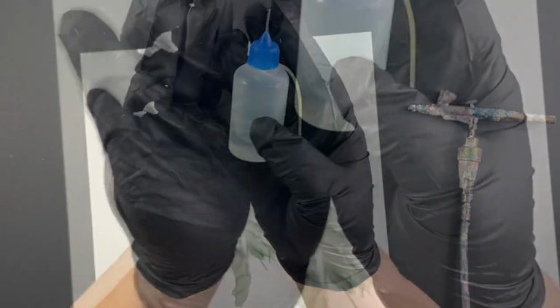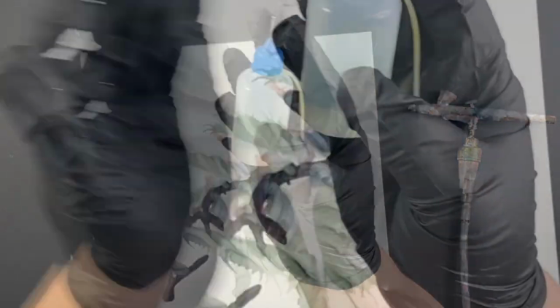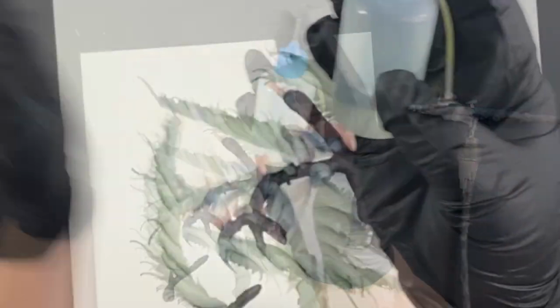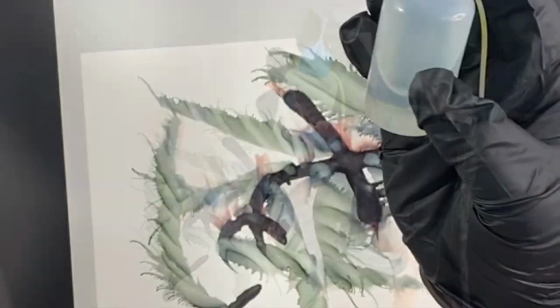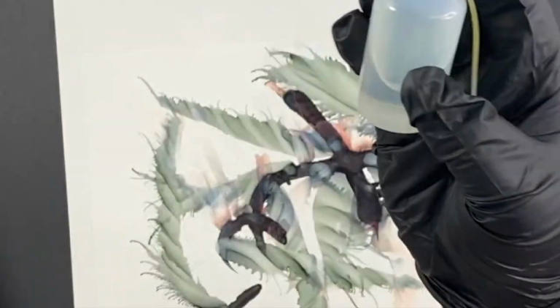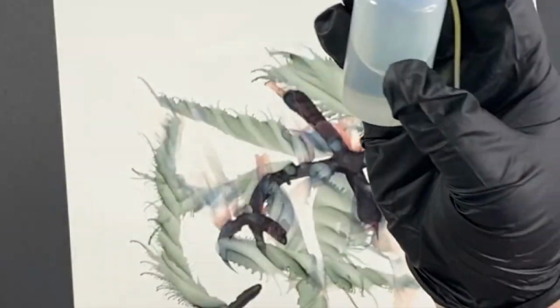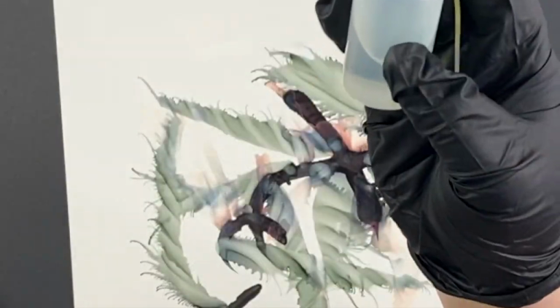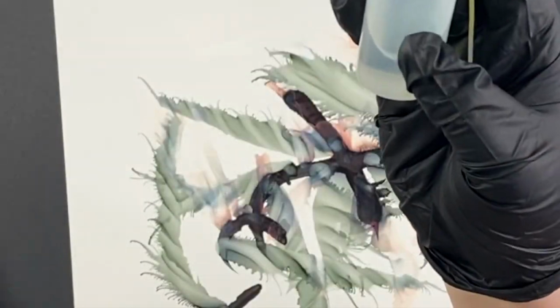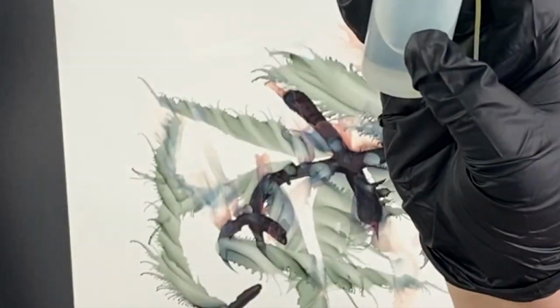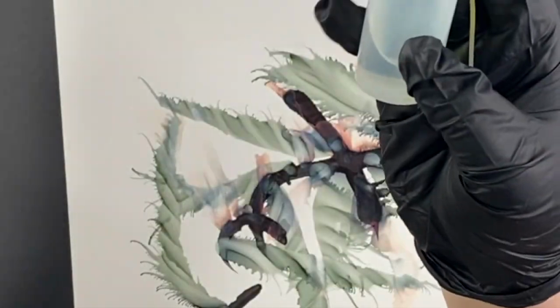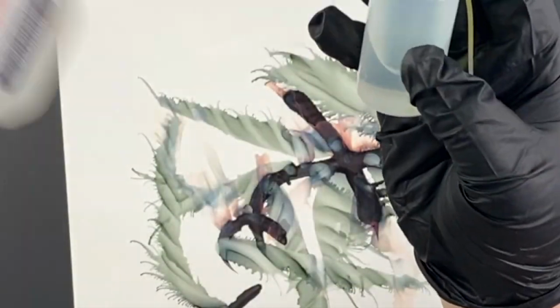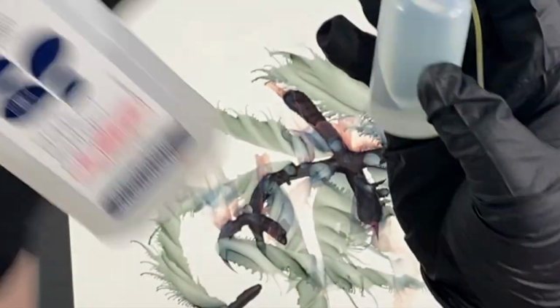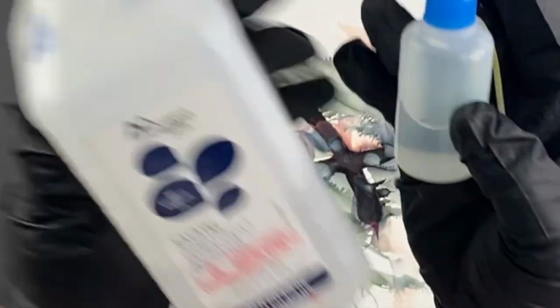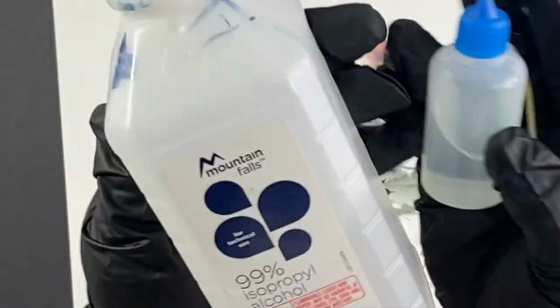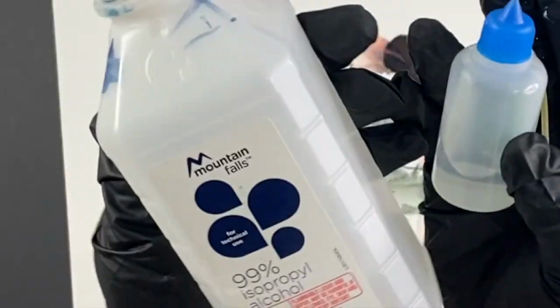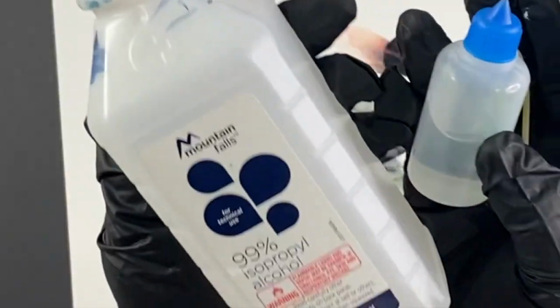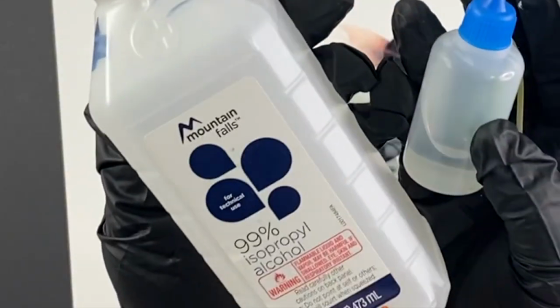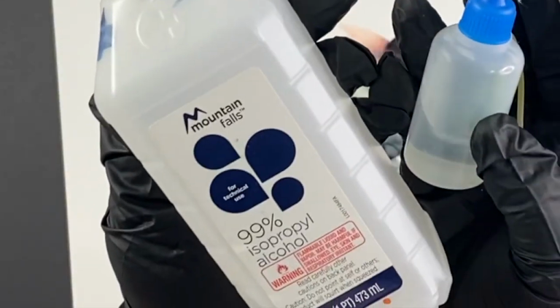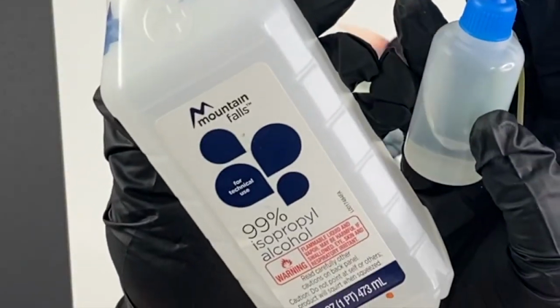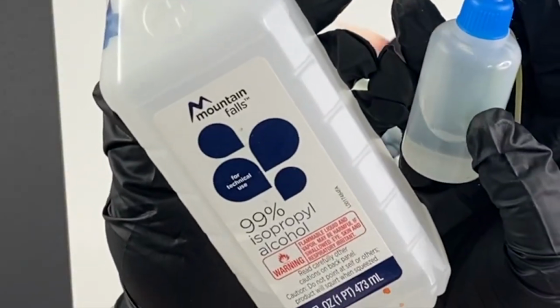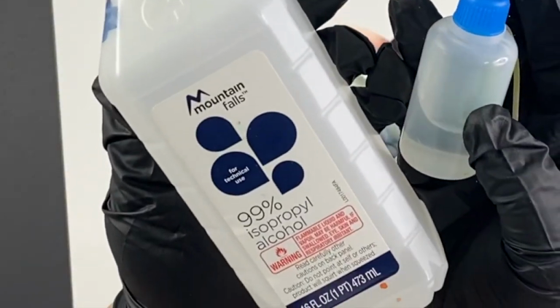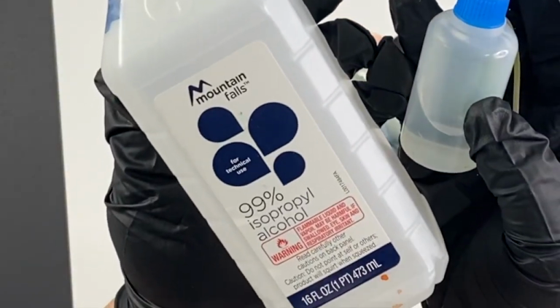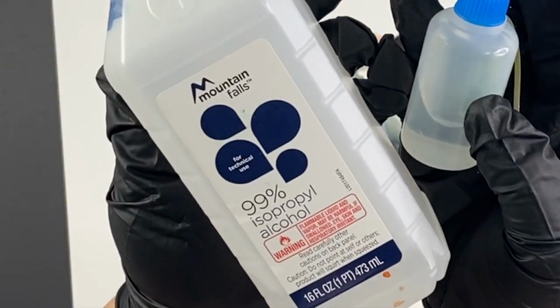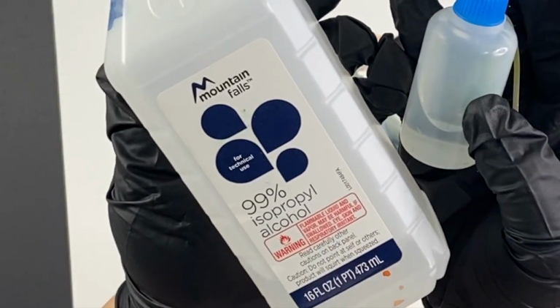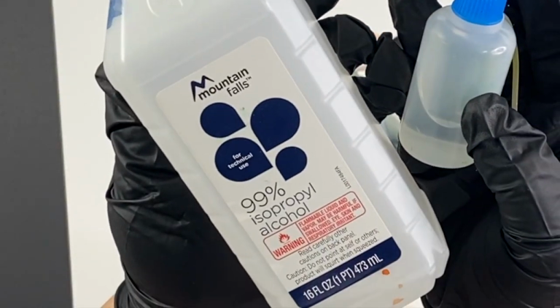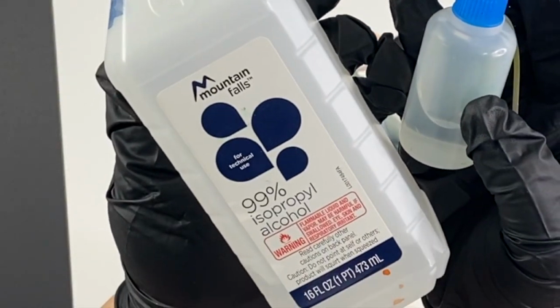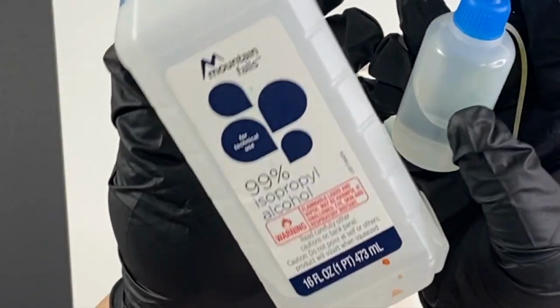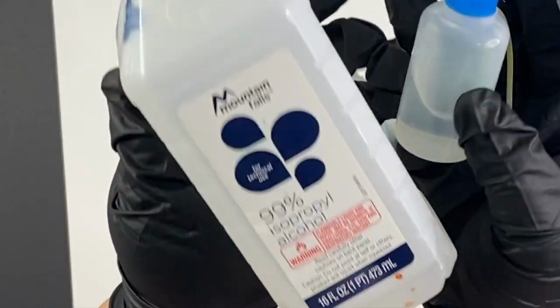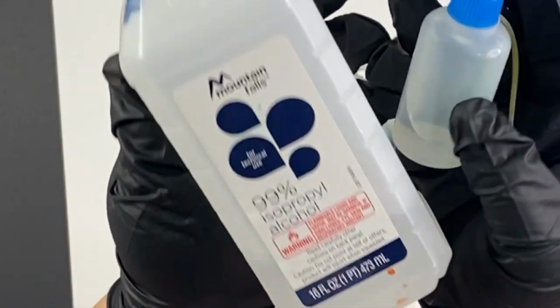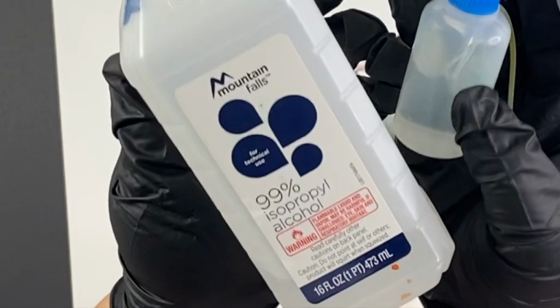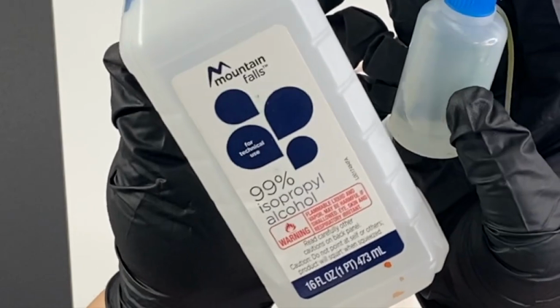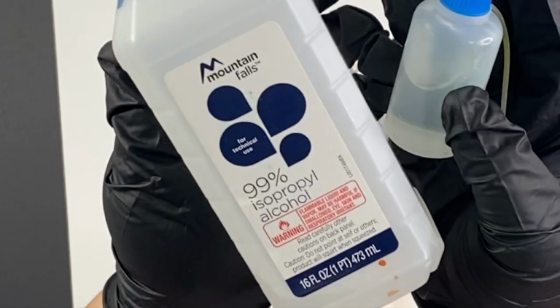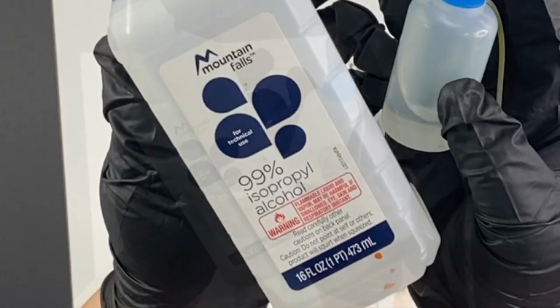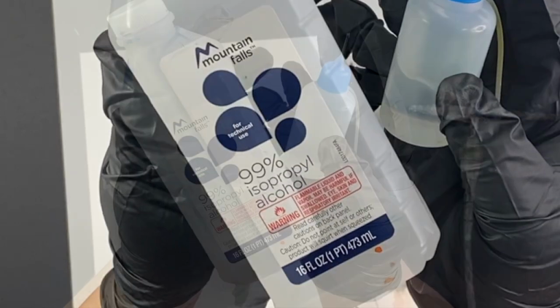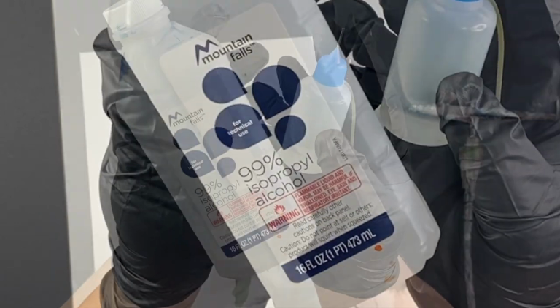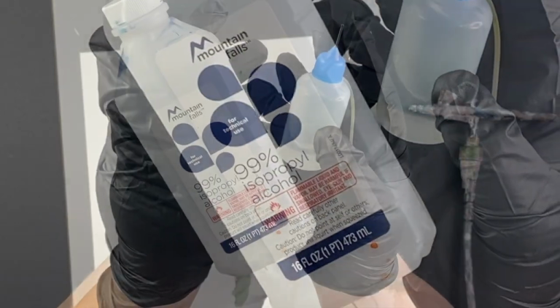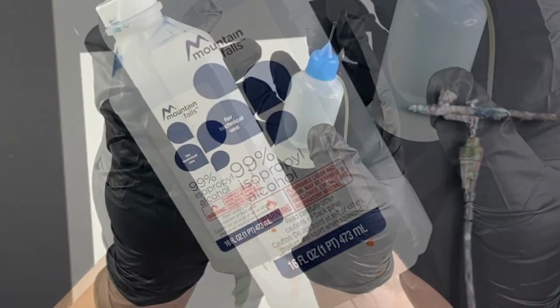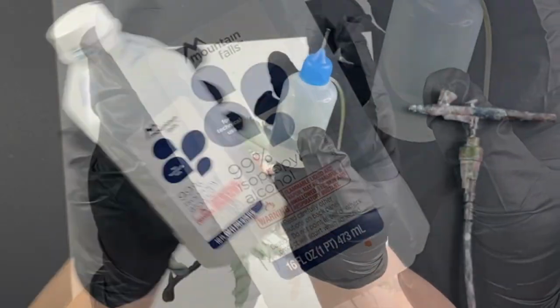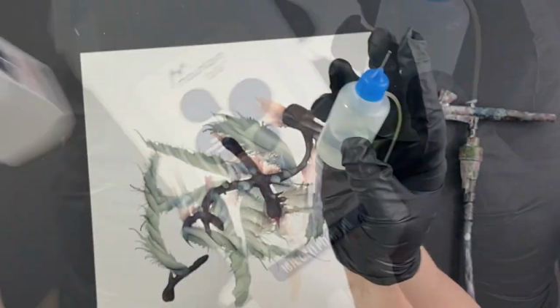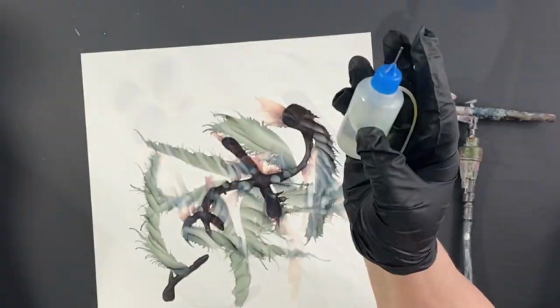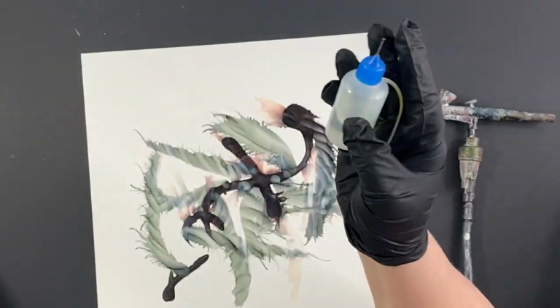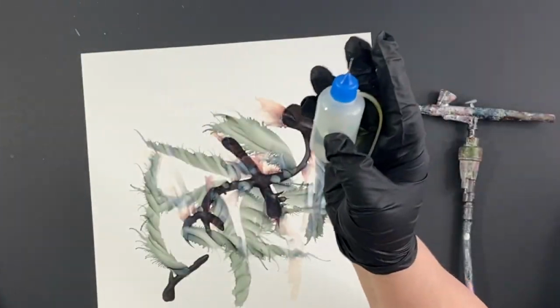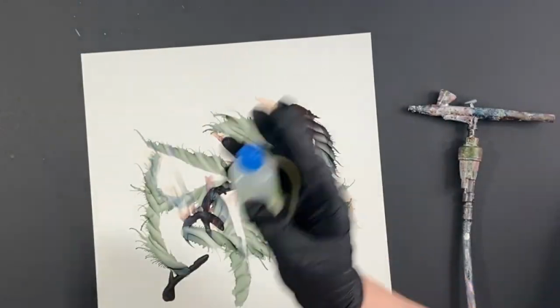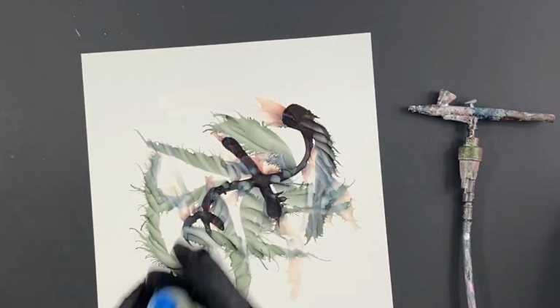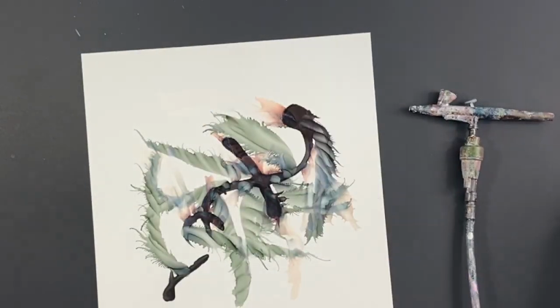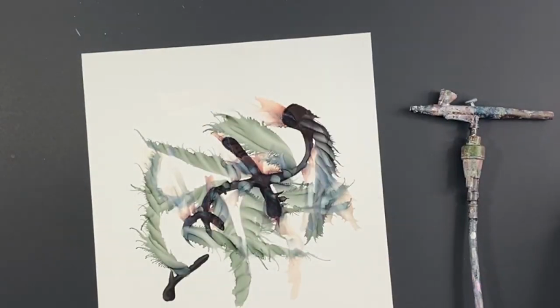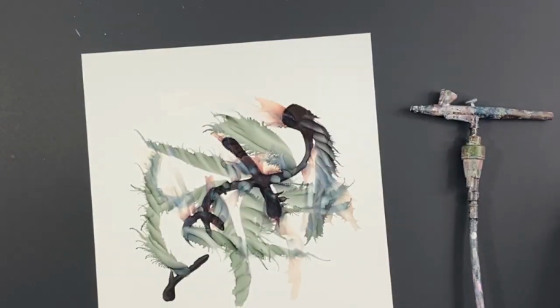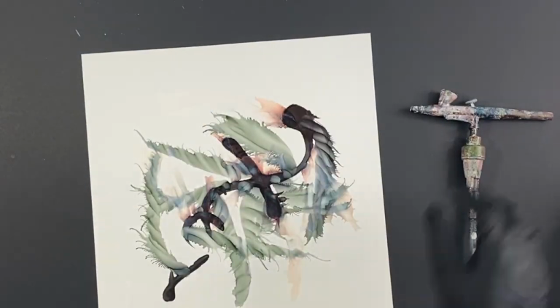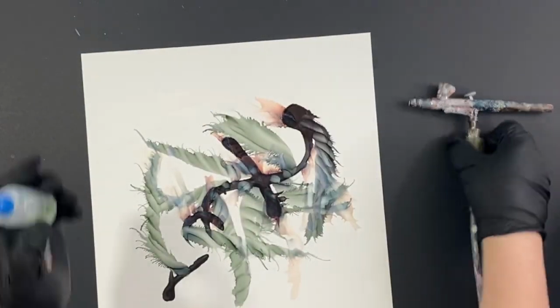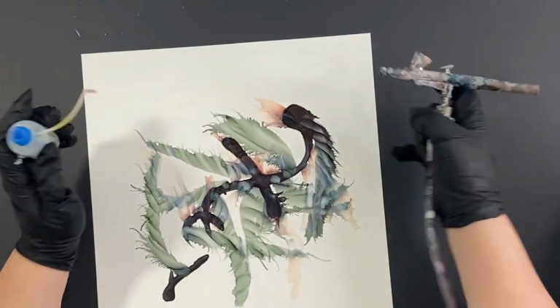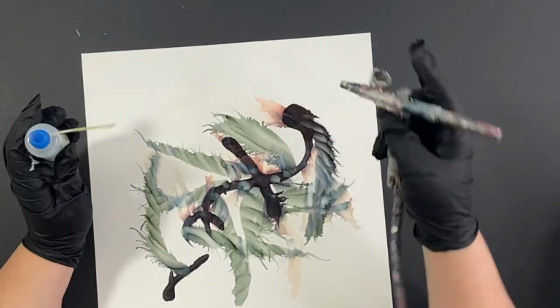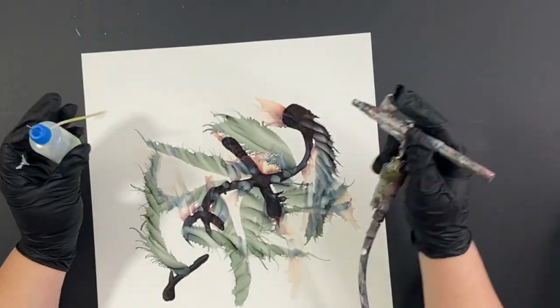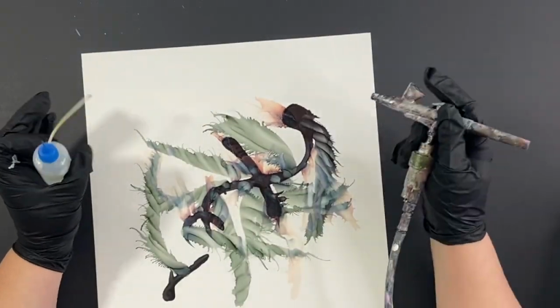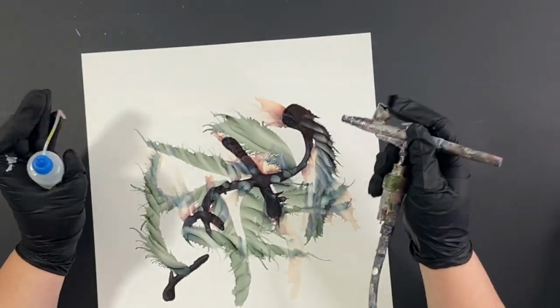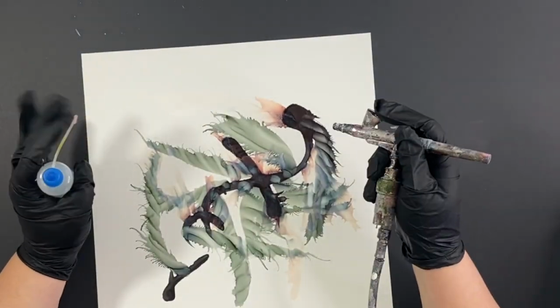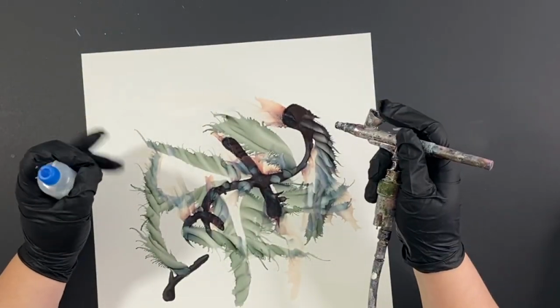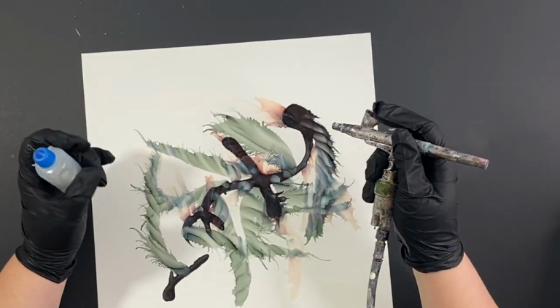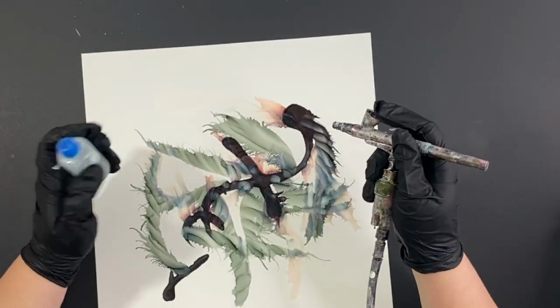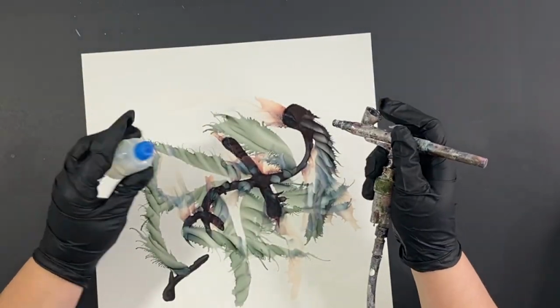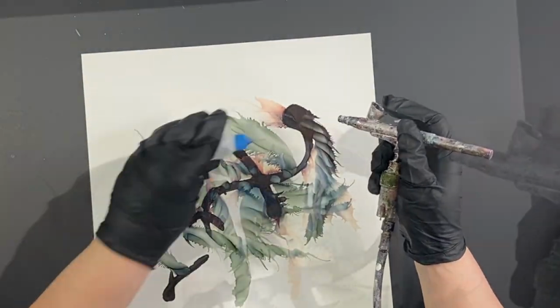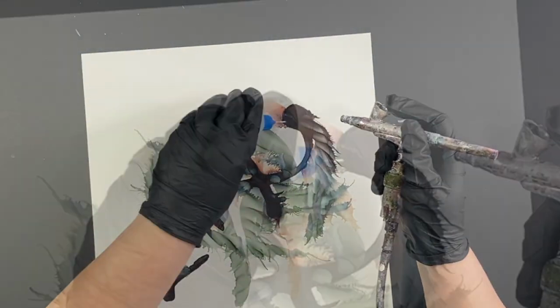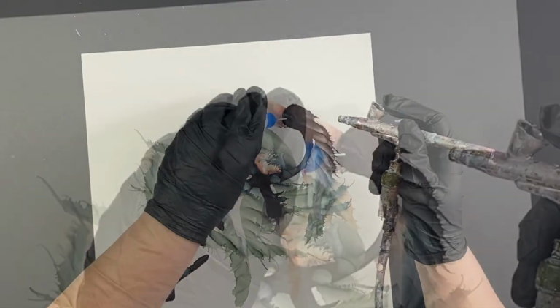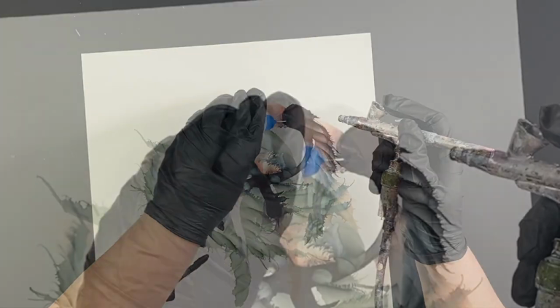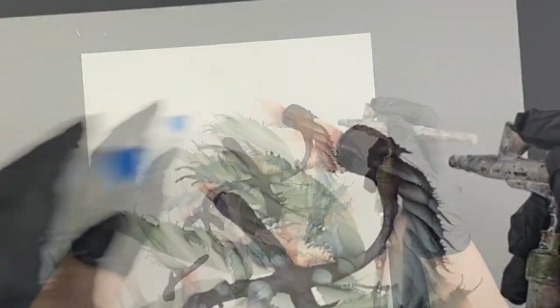This one just has isopropyl alcohol — just 99% — and that's what I'm using for this painting.